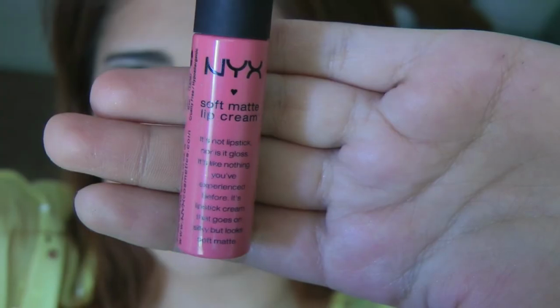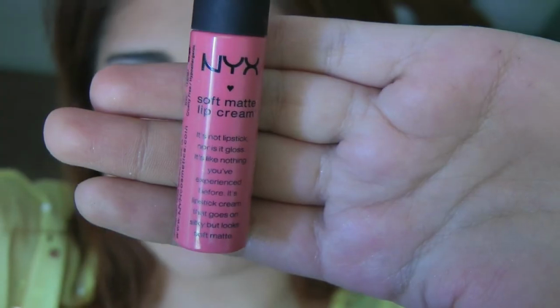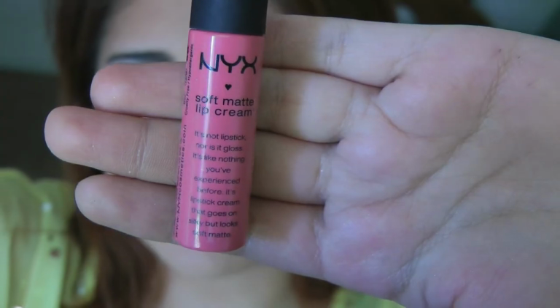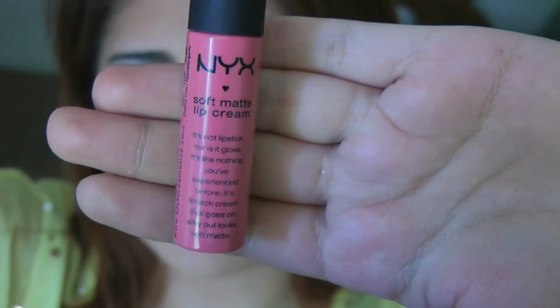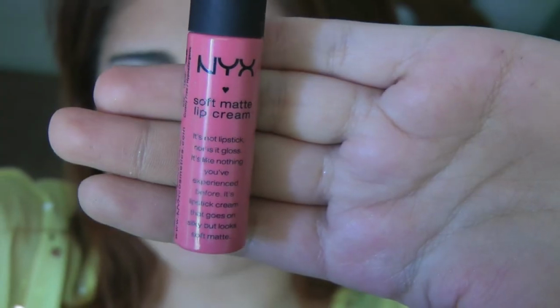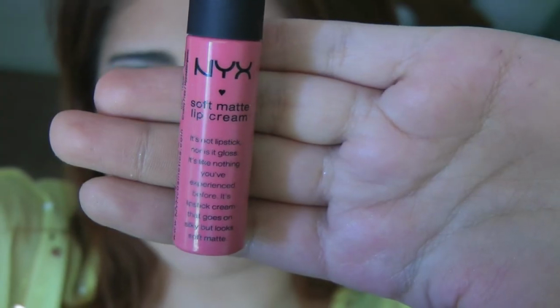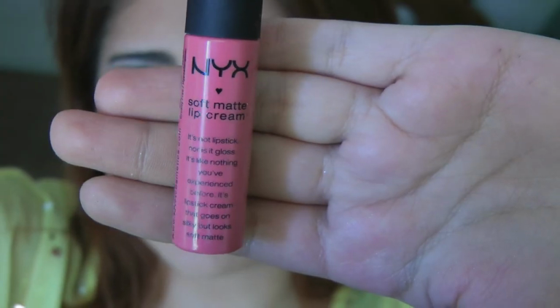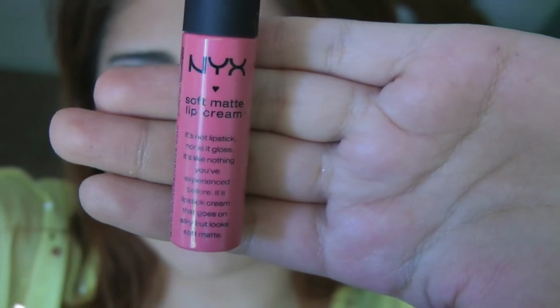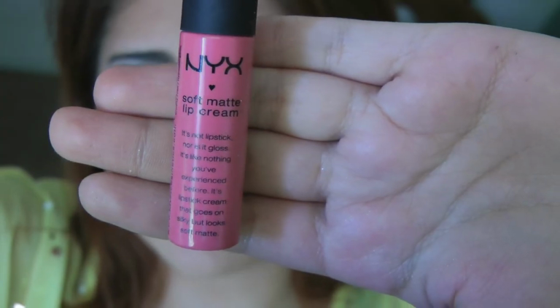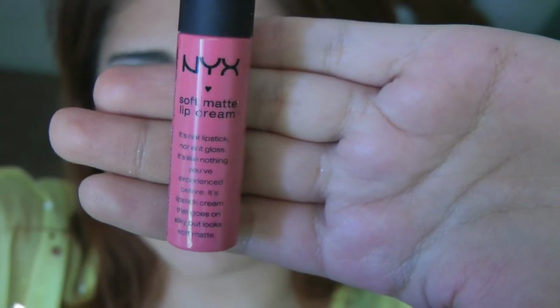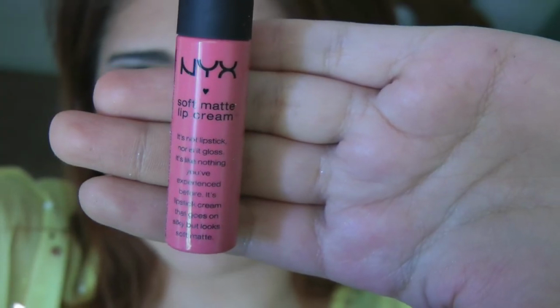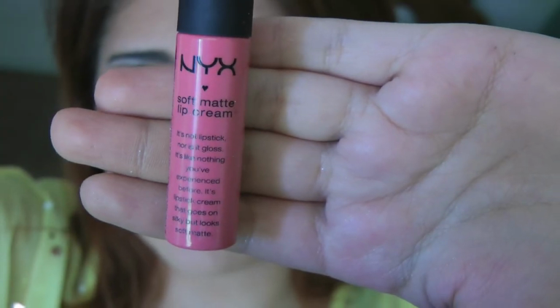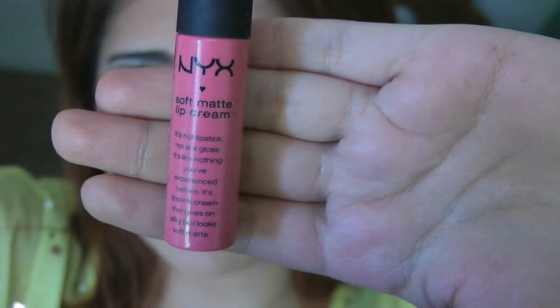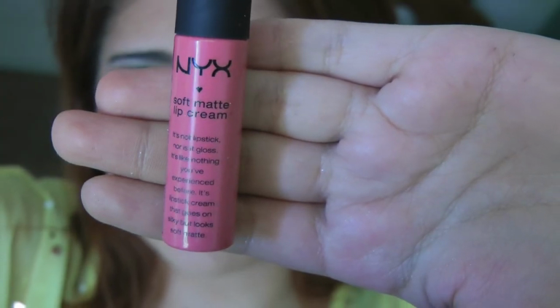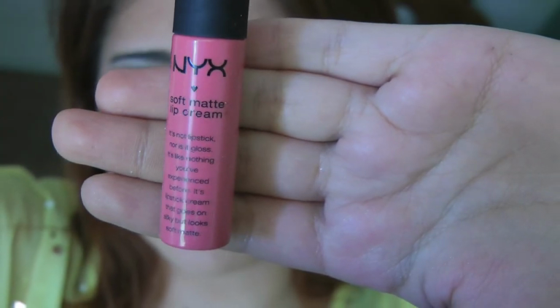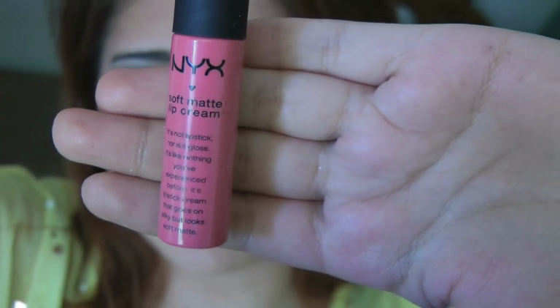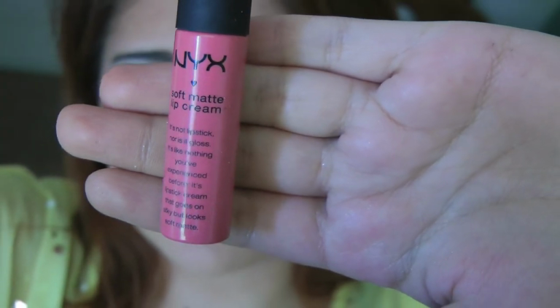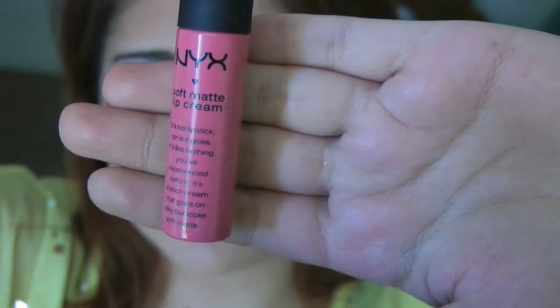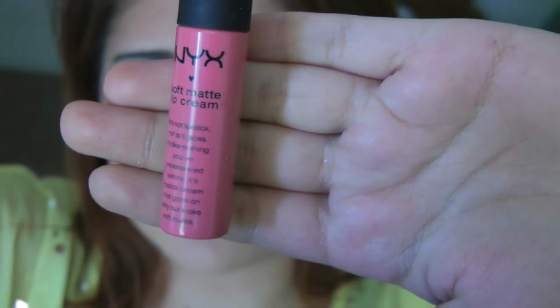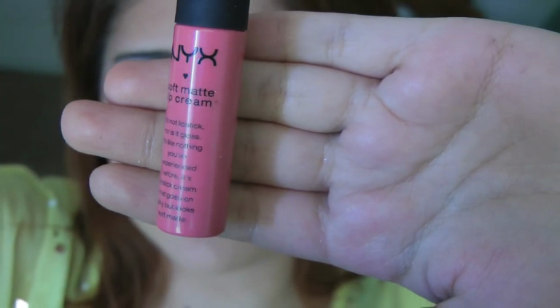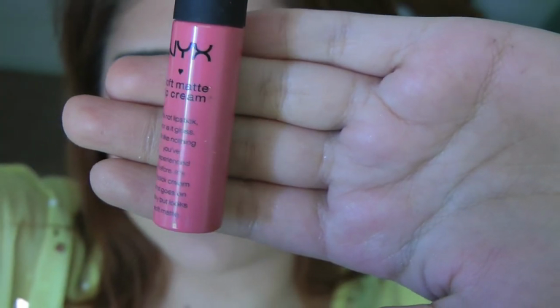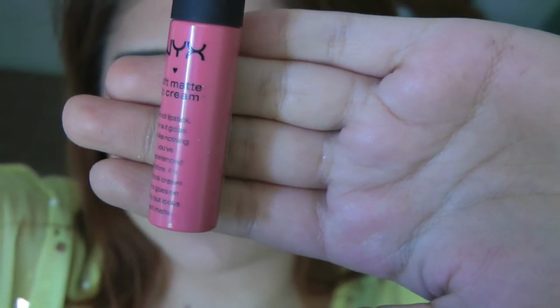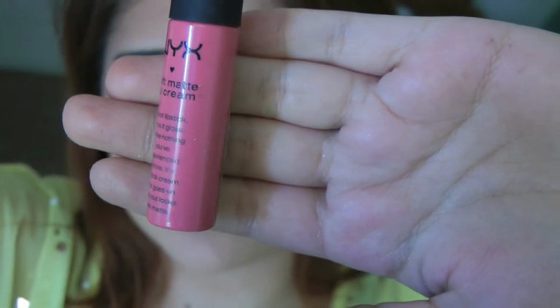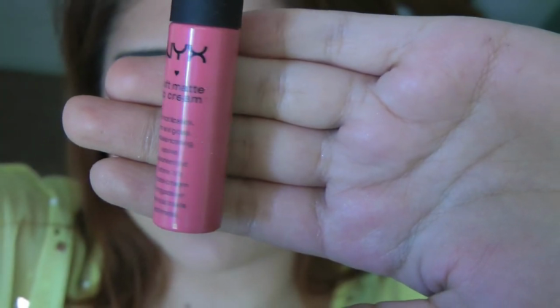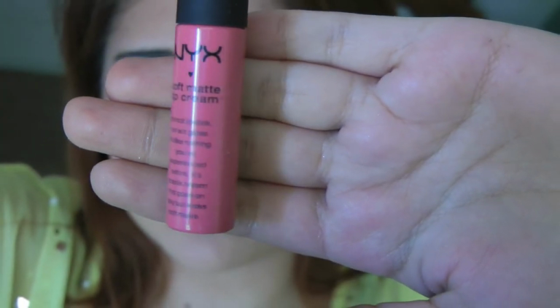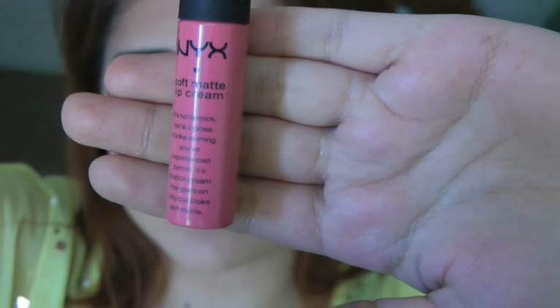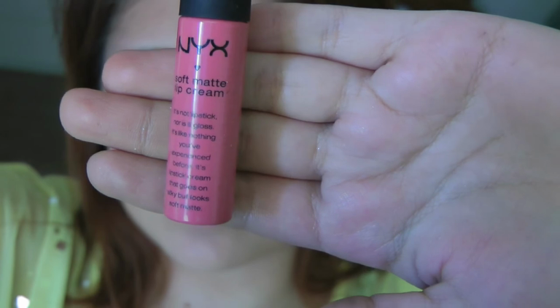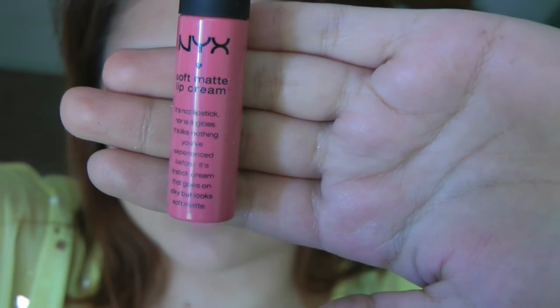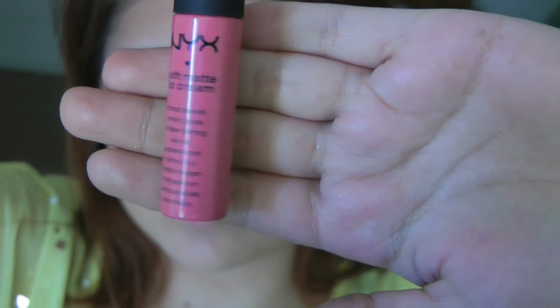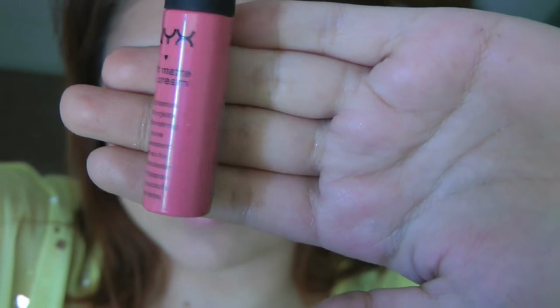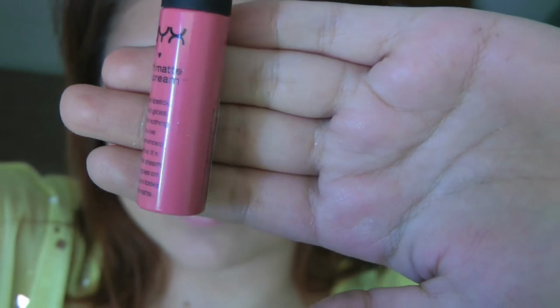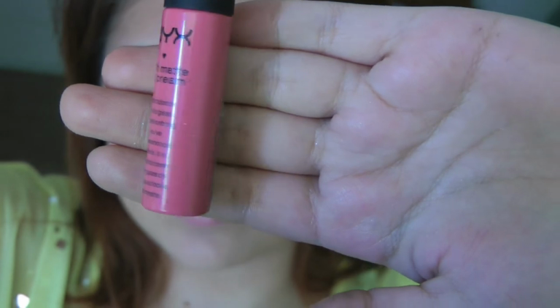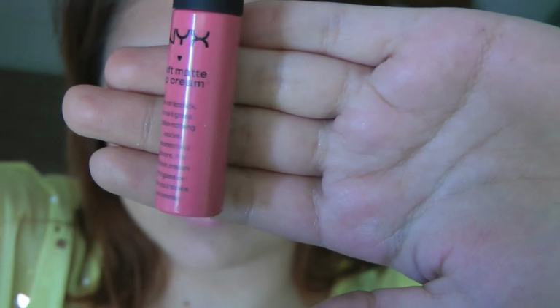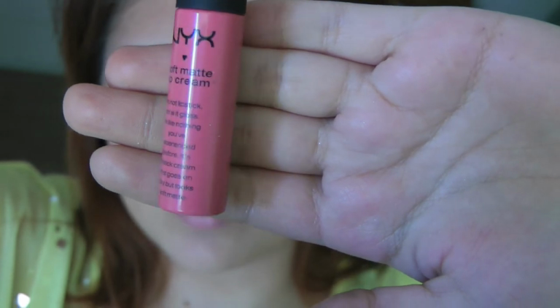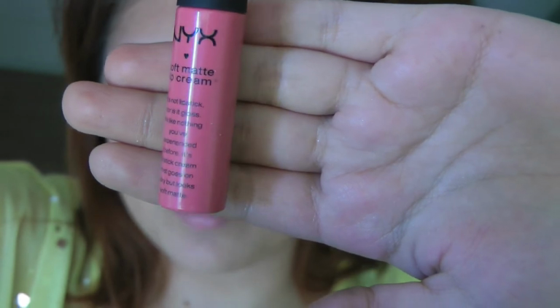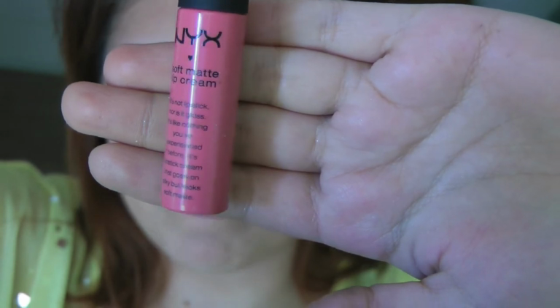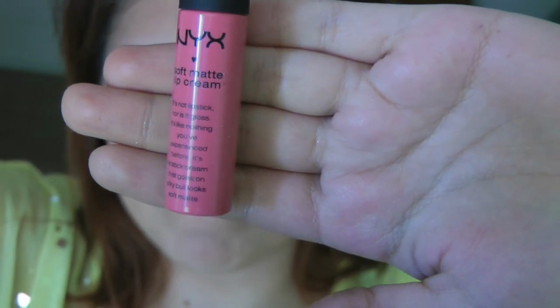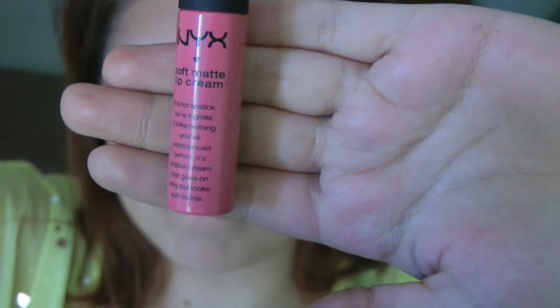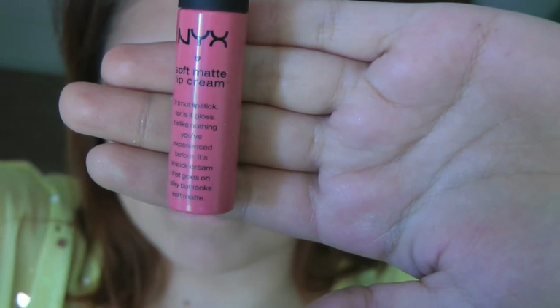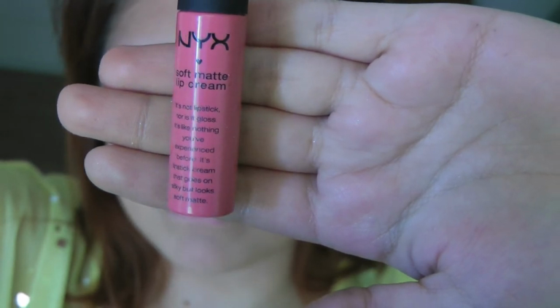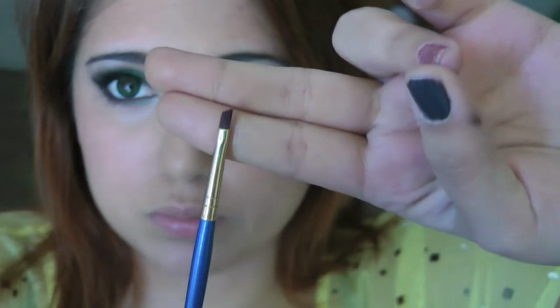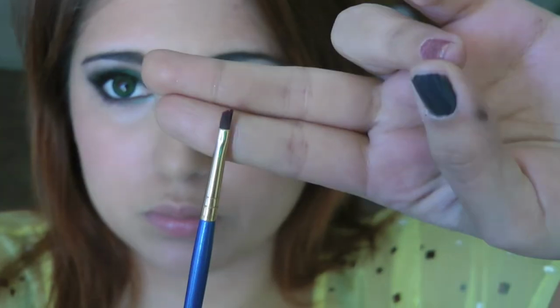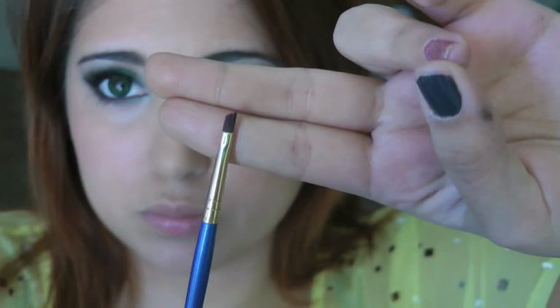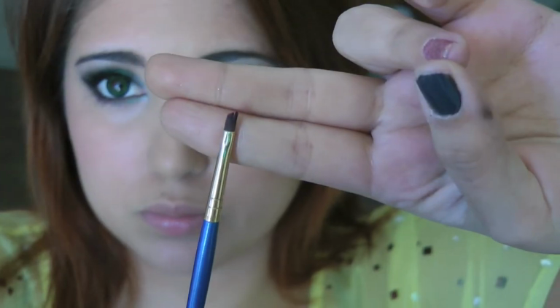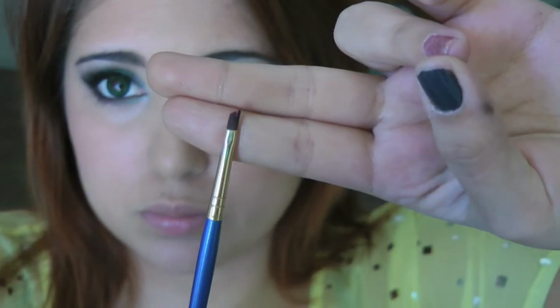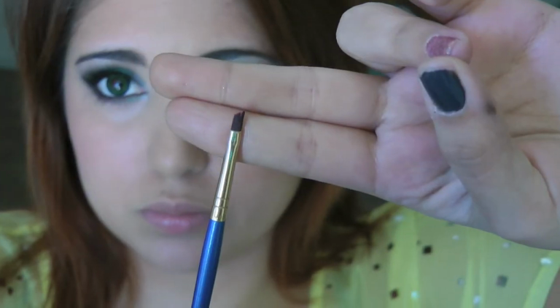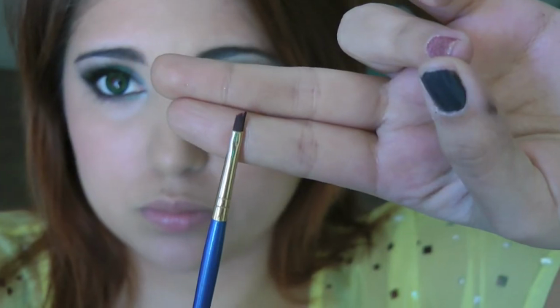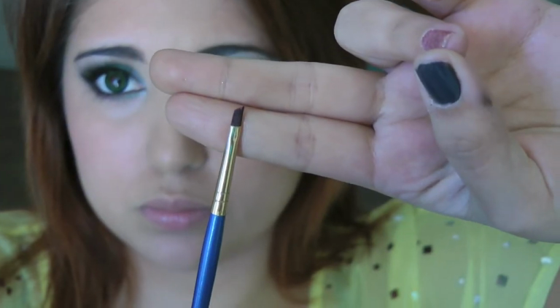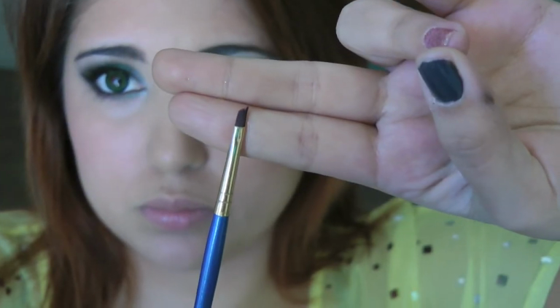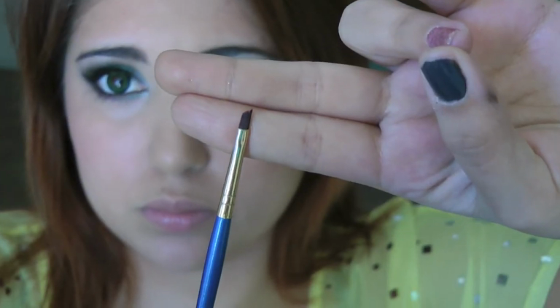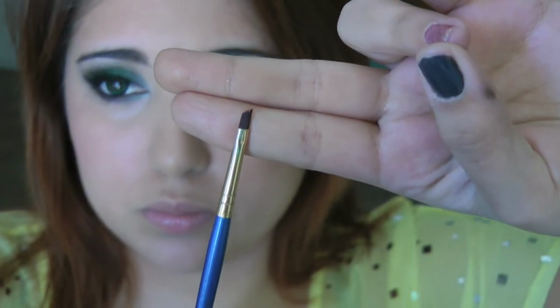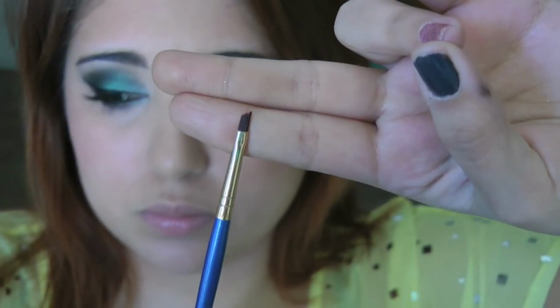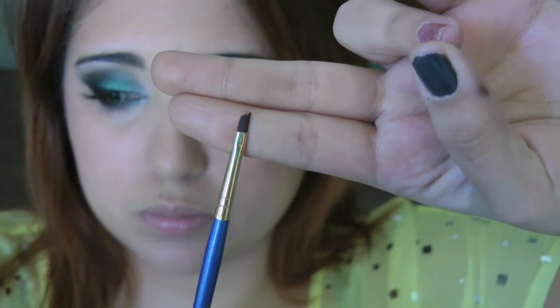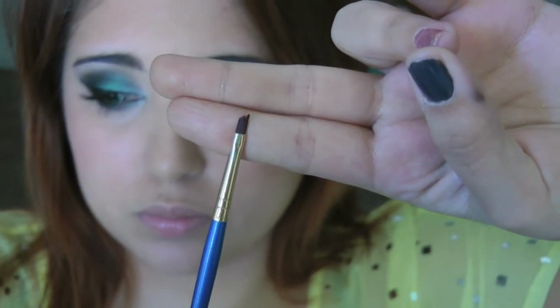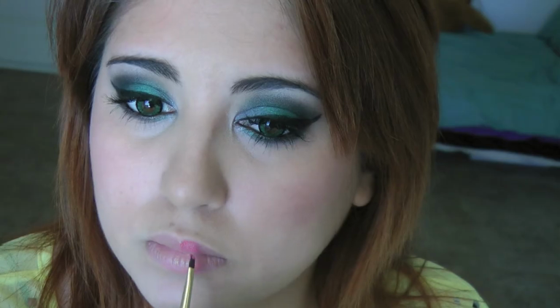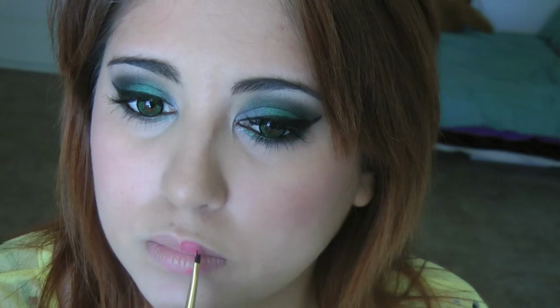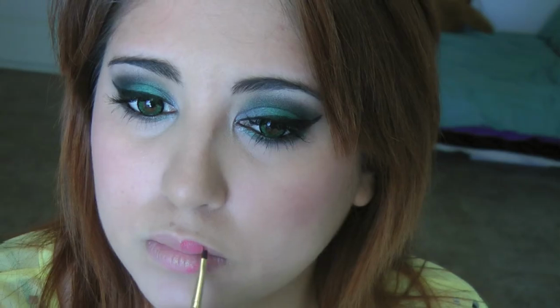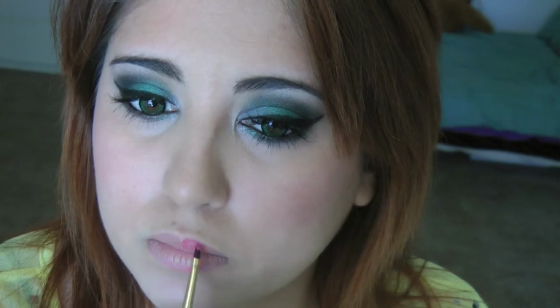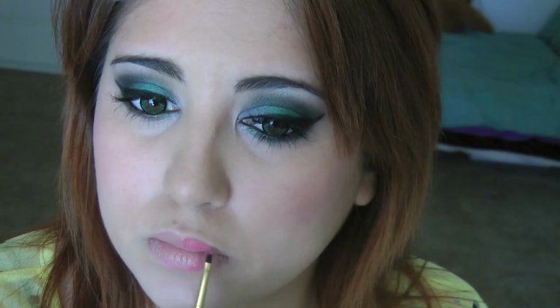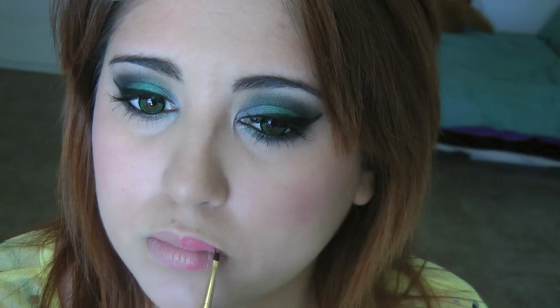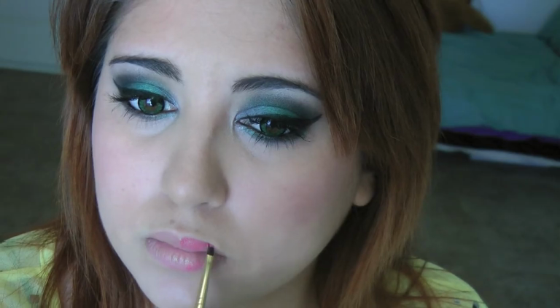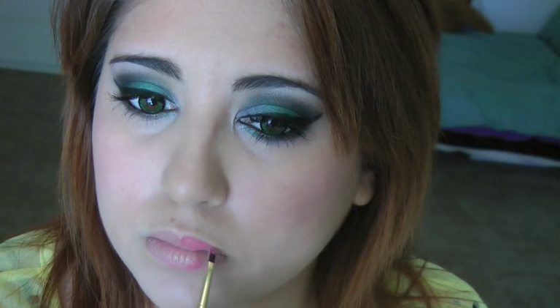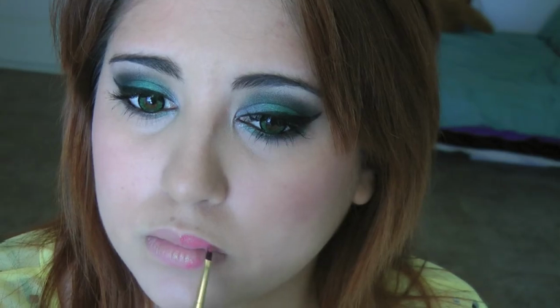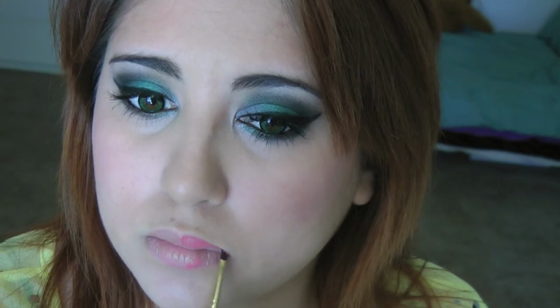And then last but not least, I'm going to apply this NYX Soft Matte Lip Cream to my lips using this really tiny little angled brush.